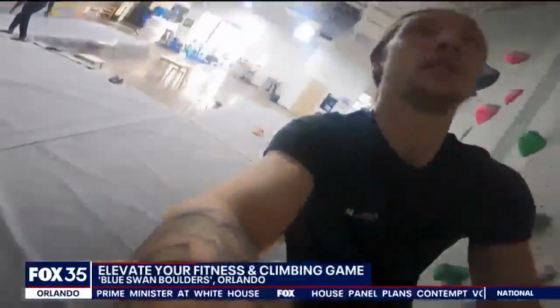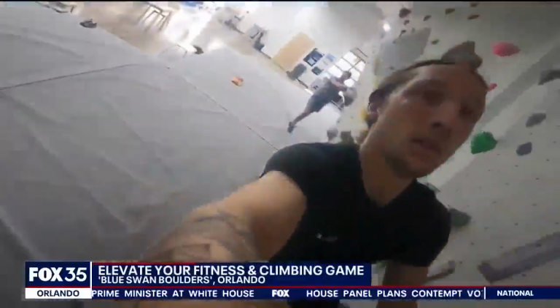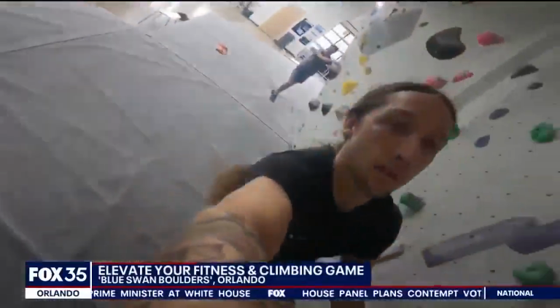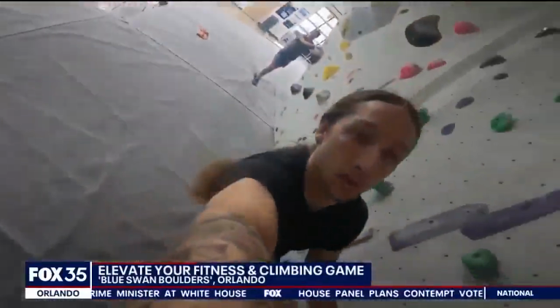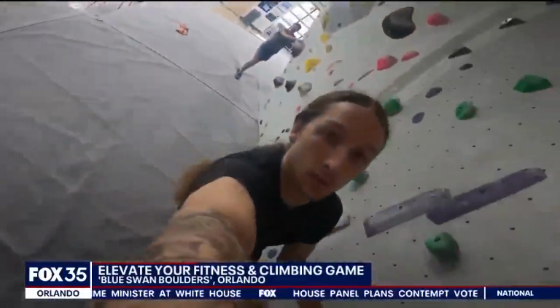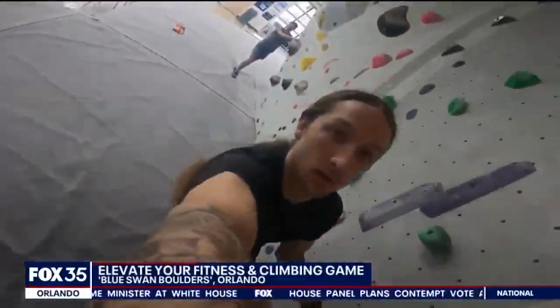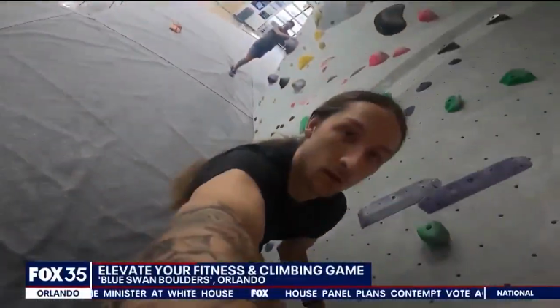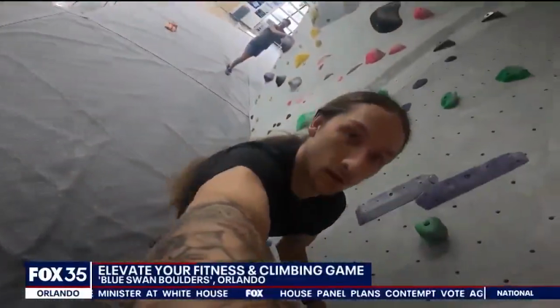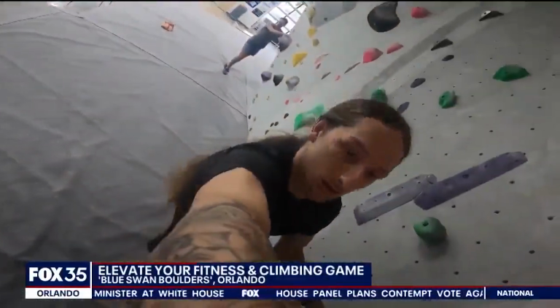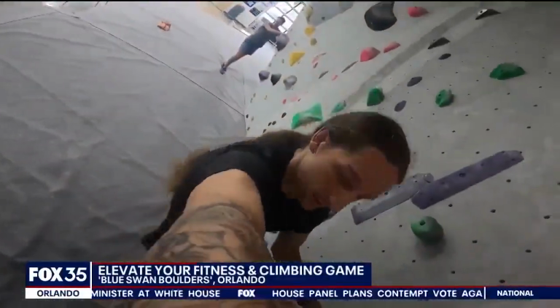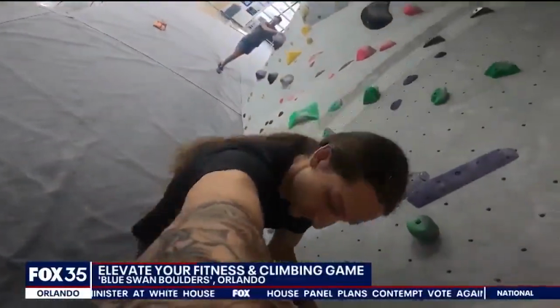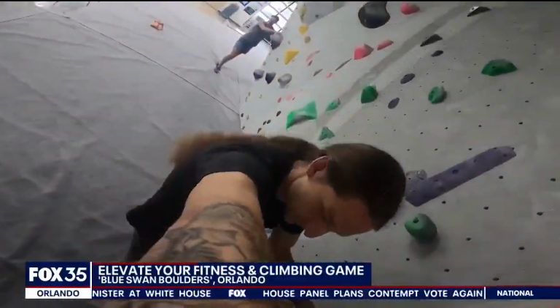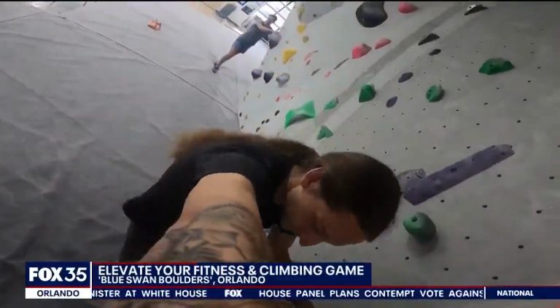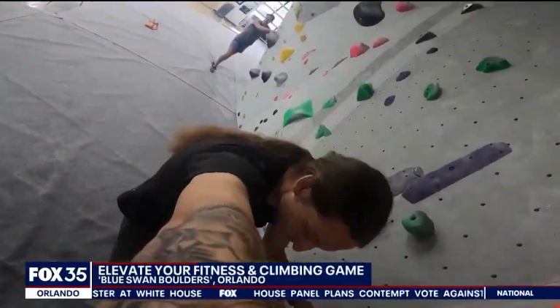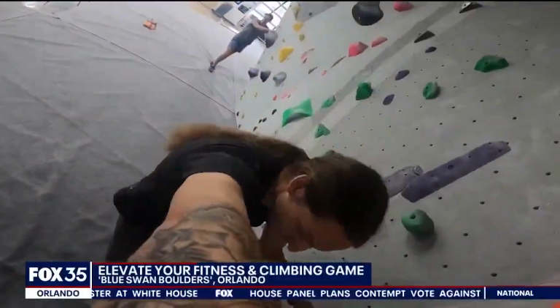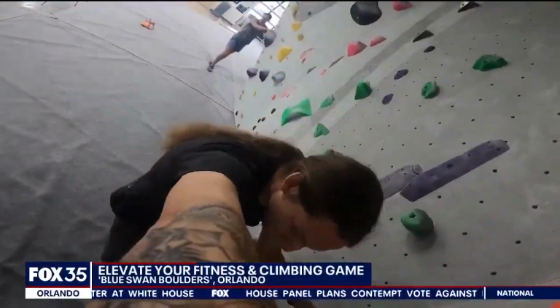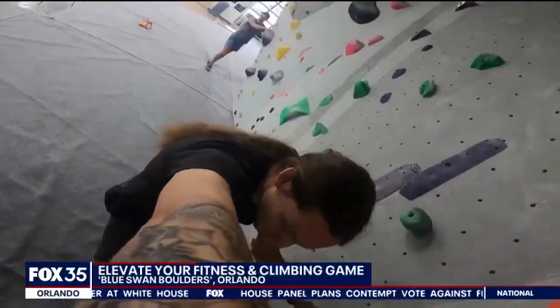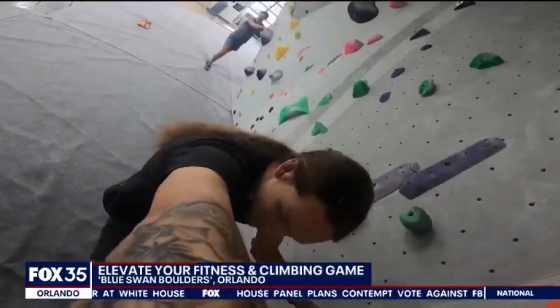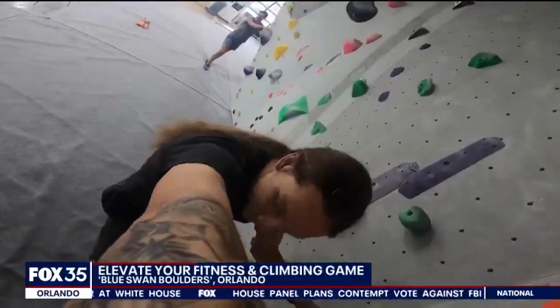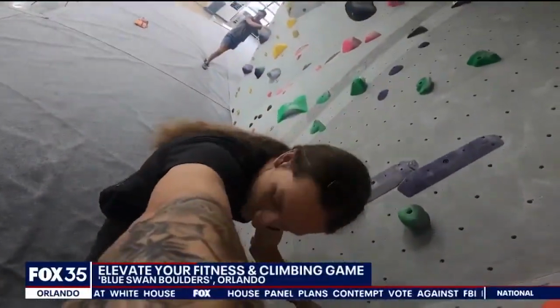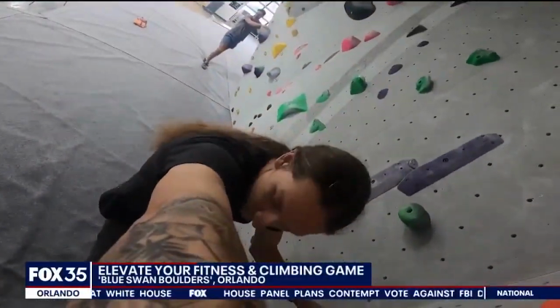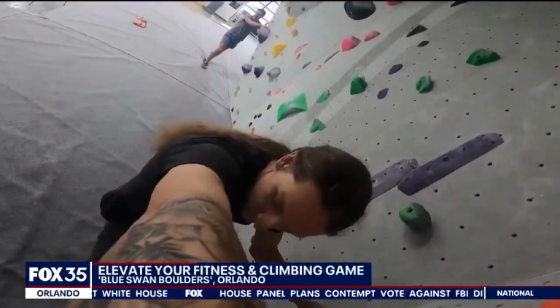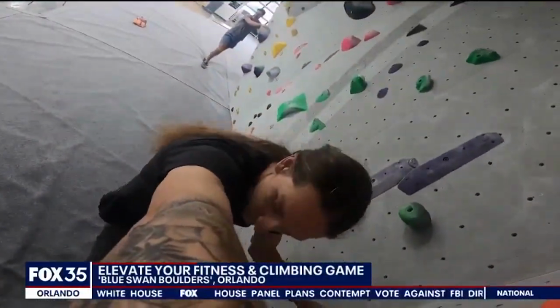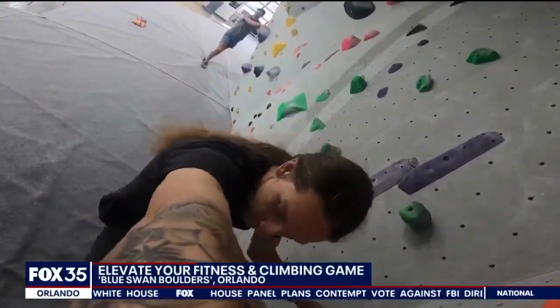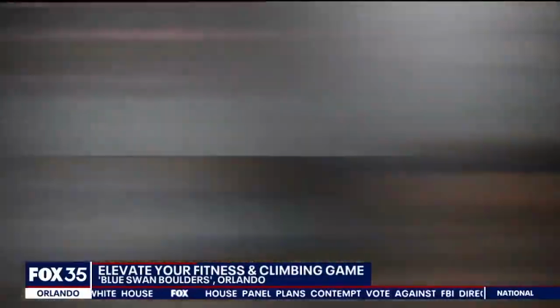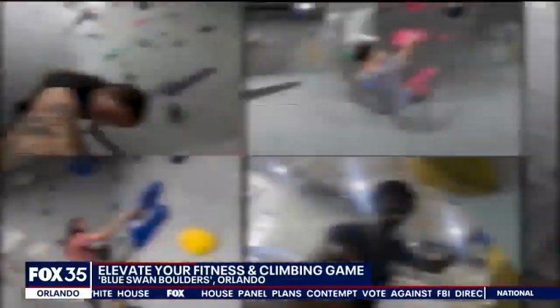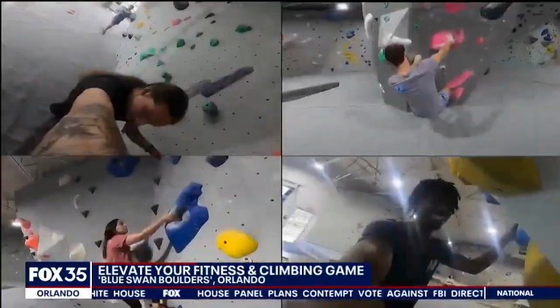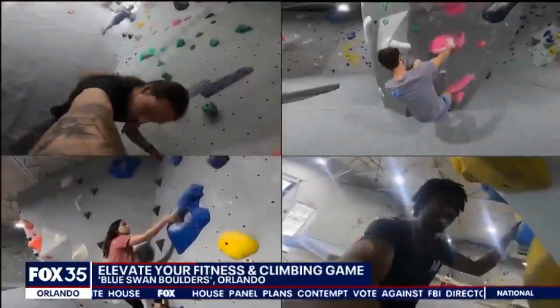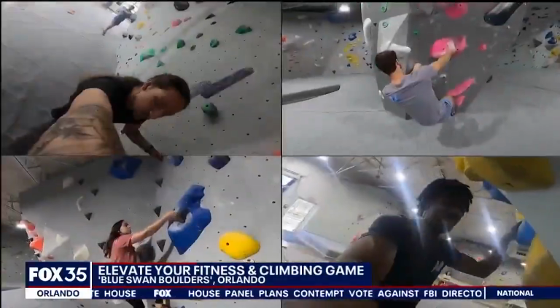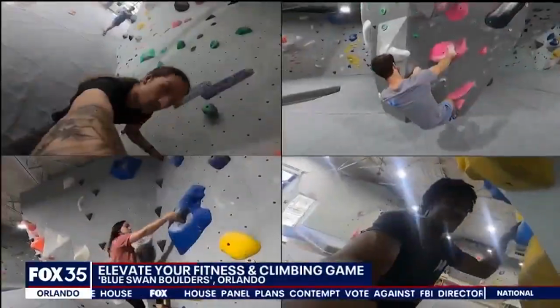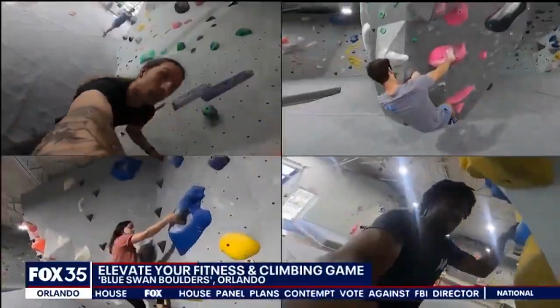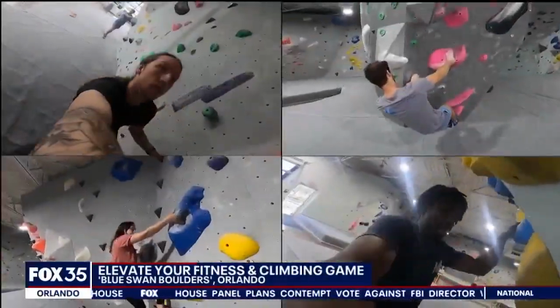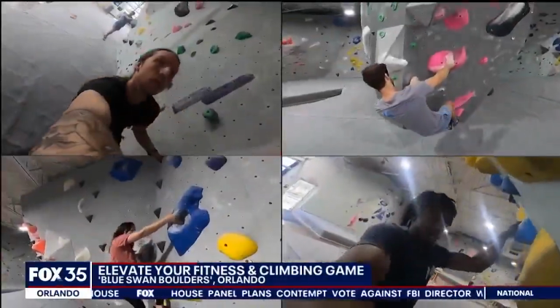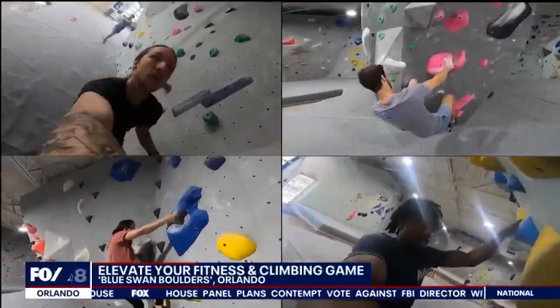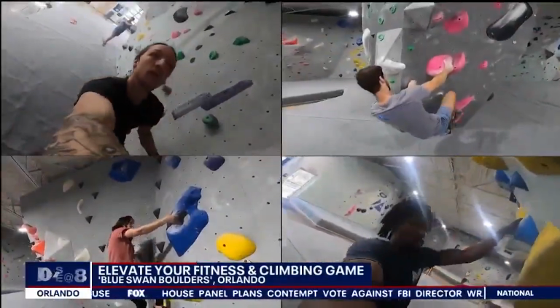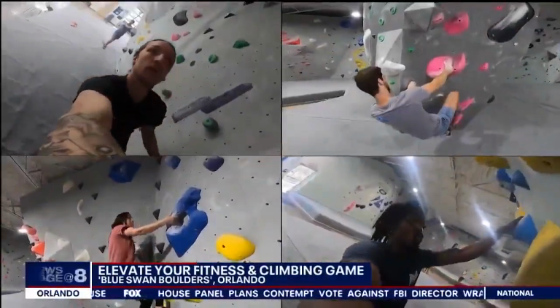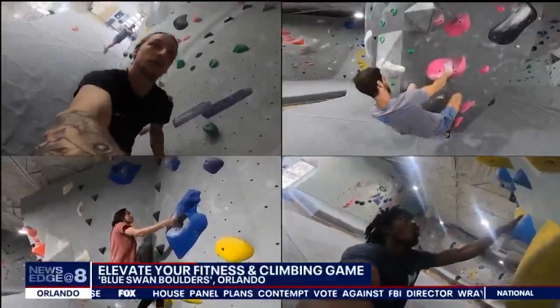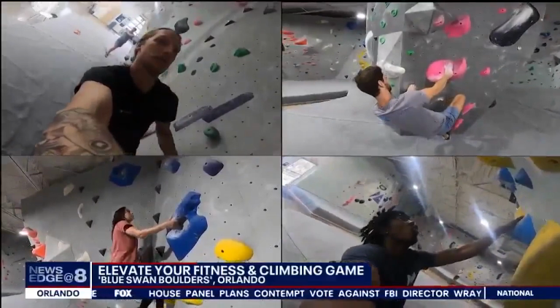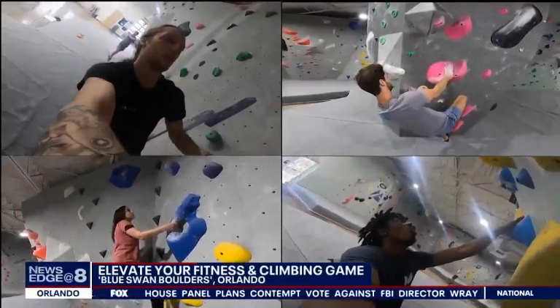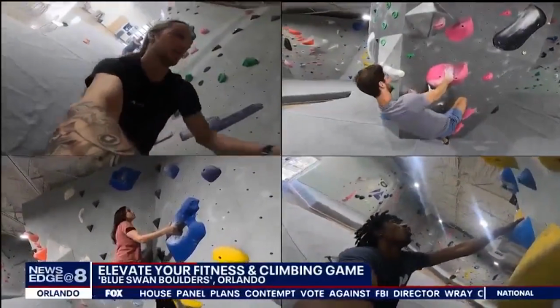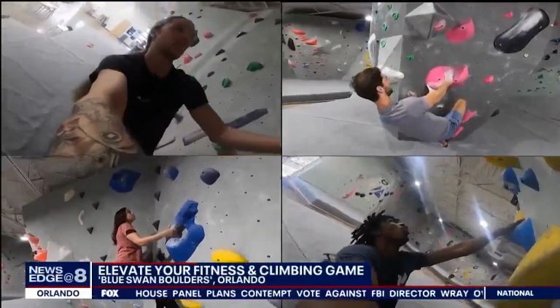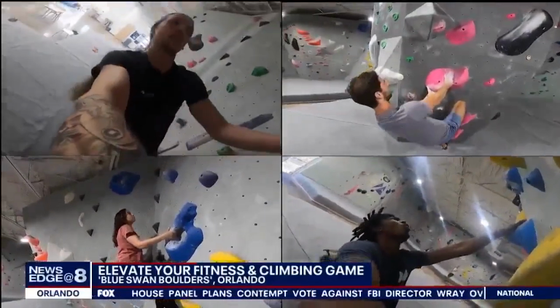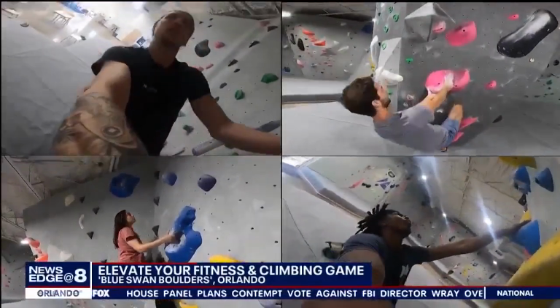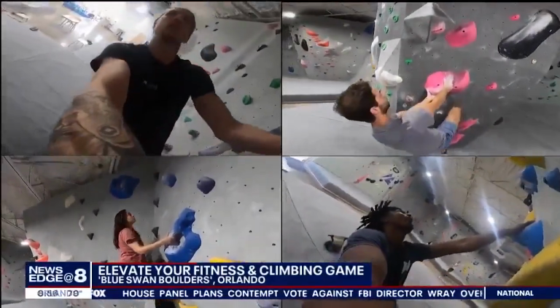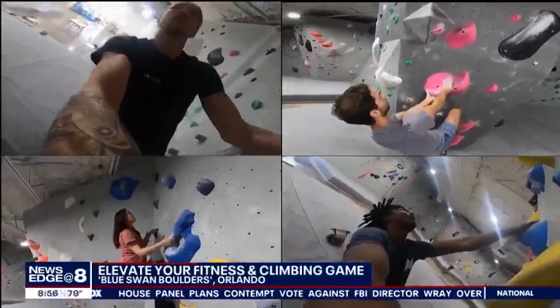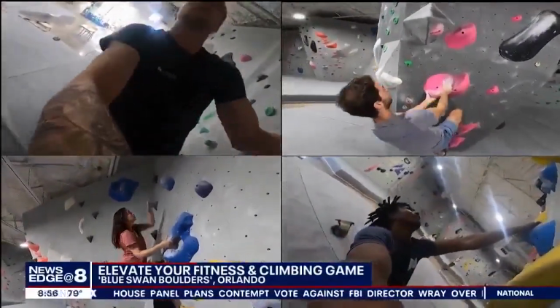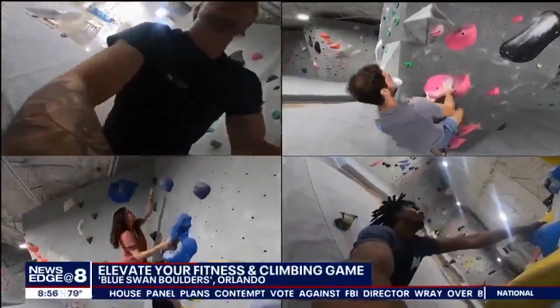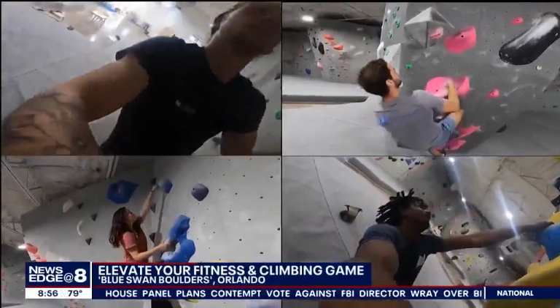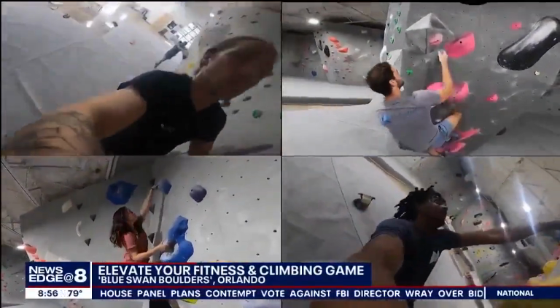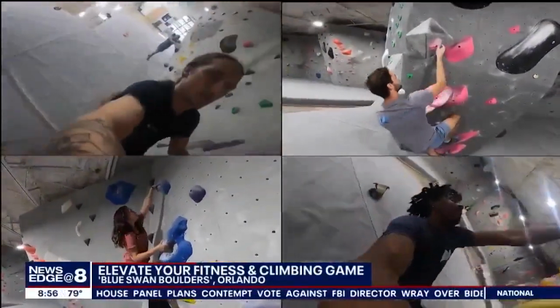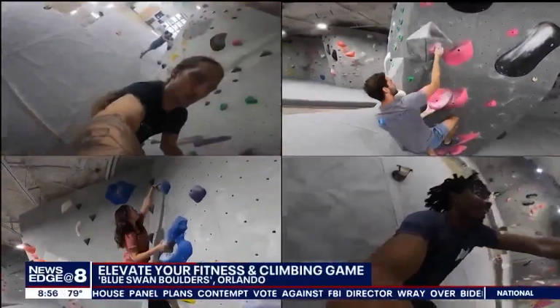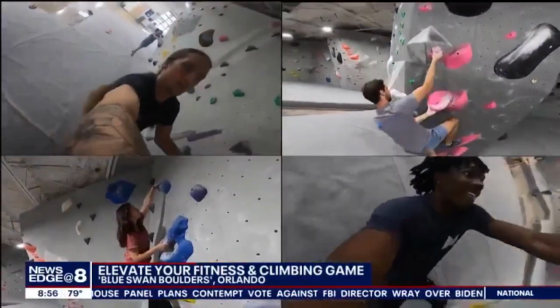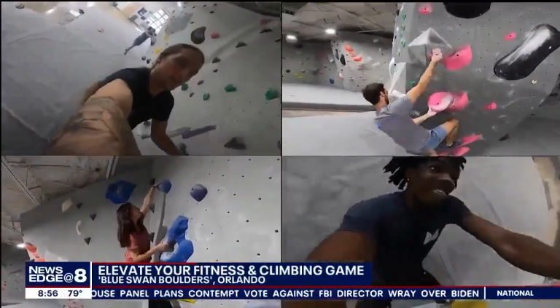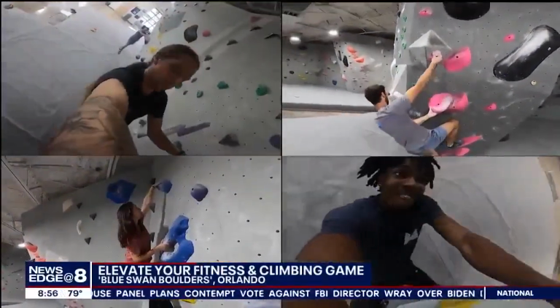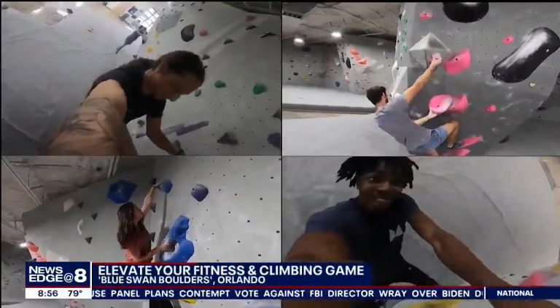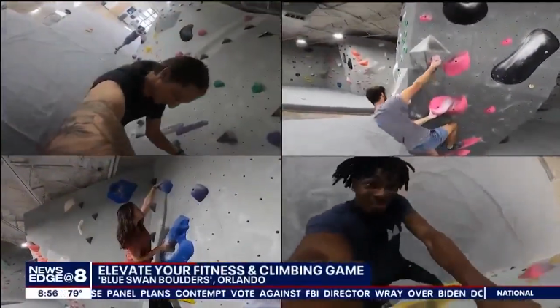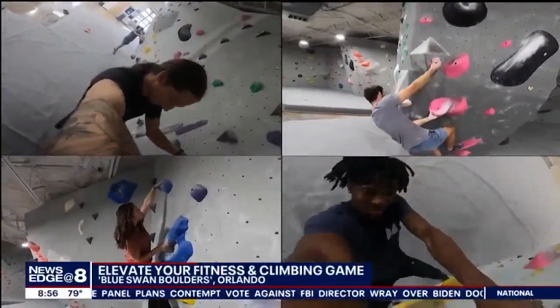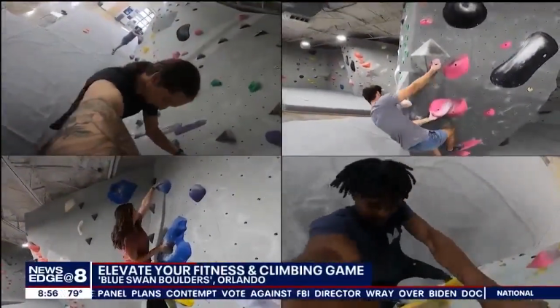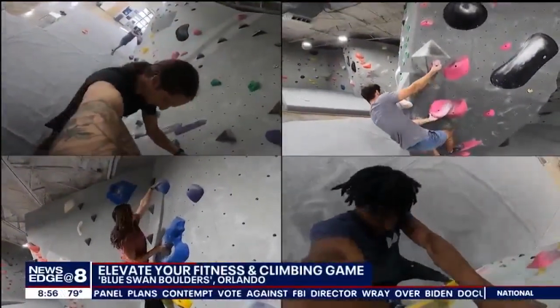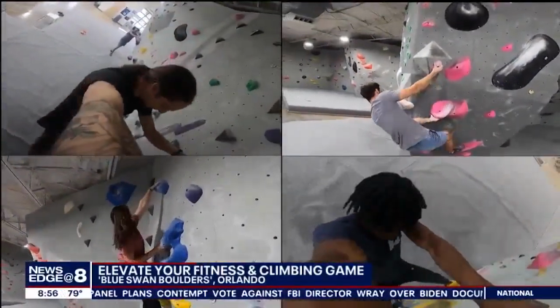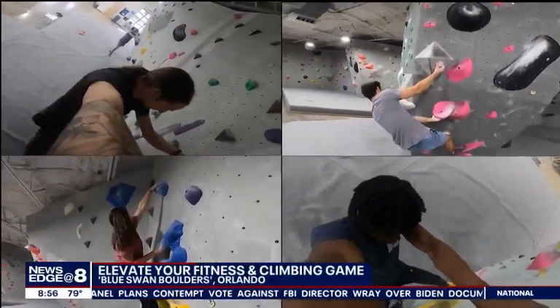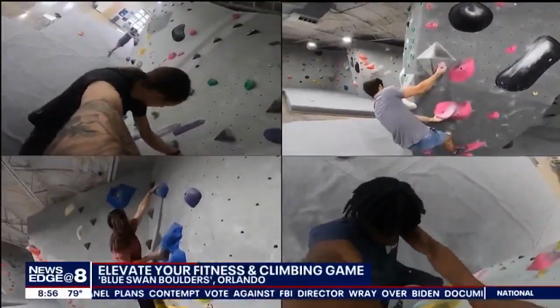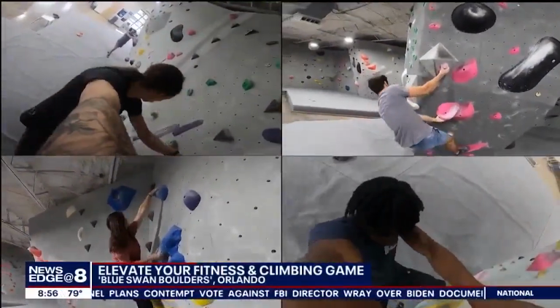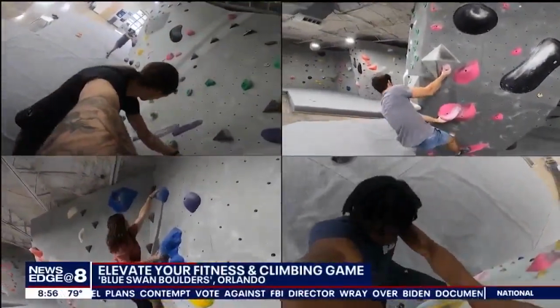Deputy Gym Director Josh Leyland and his staffers JP, Jesse, and Isaiah gave us the gravity-defying demonstrations.